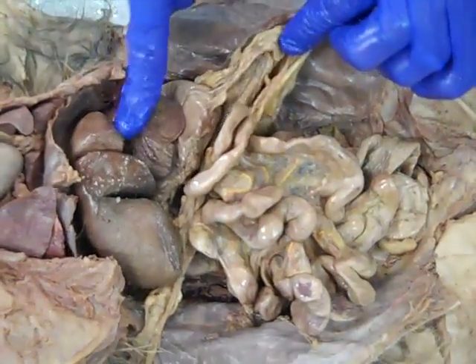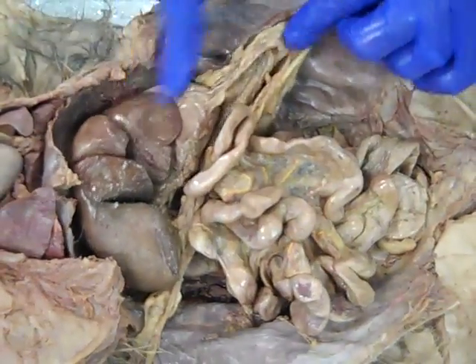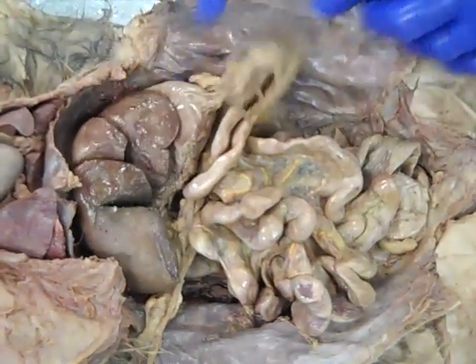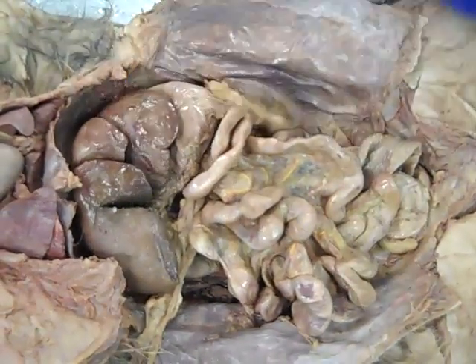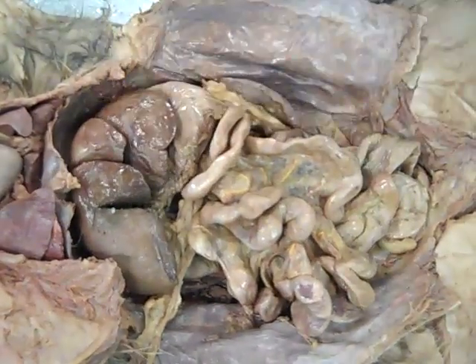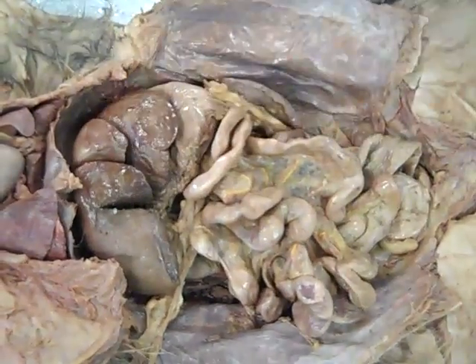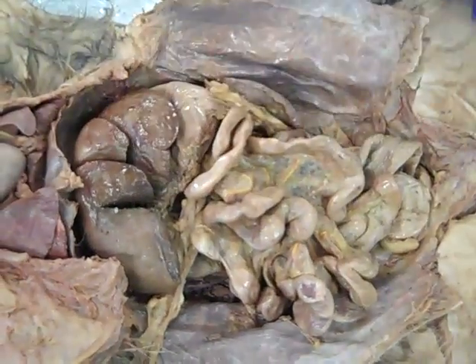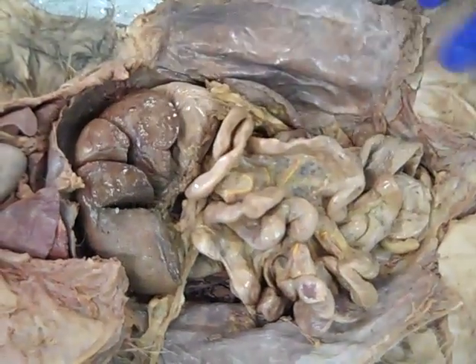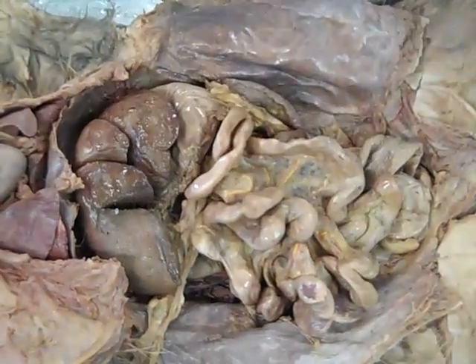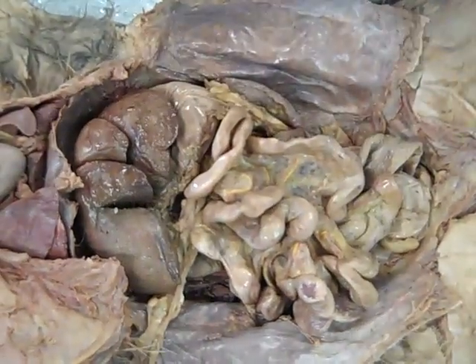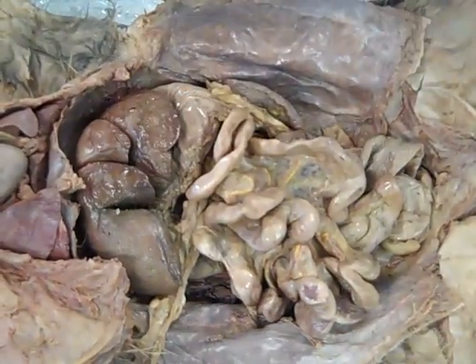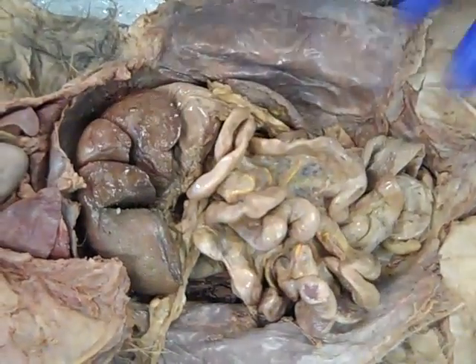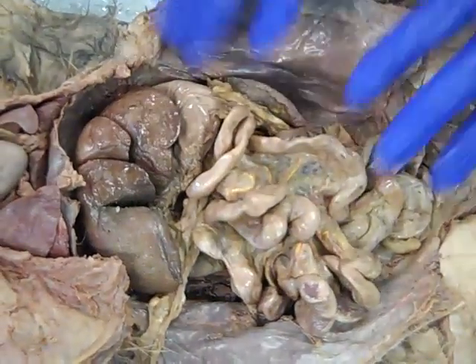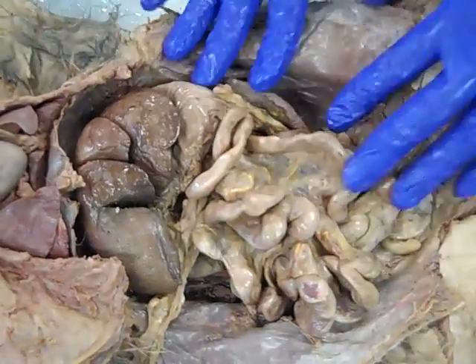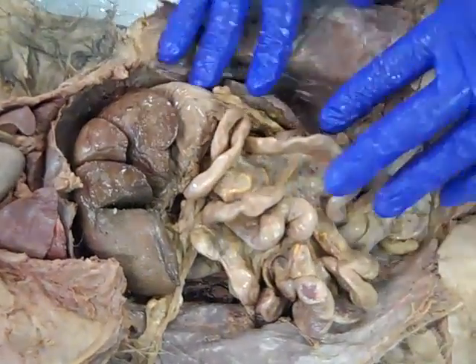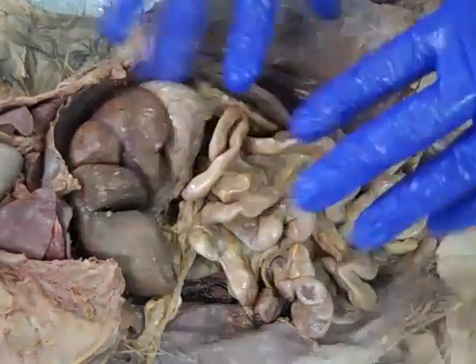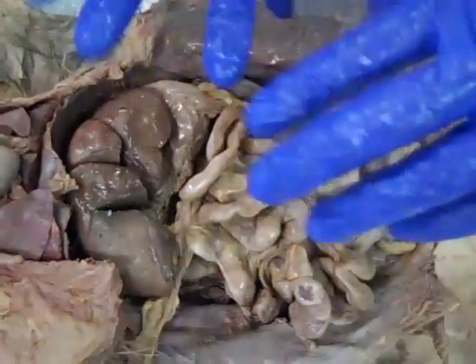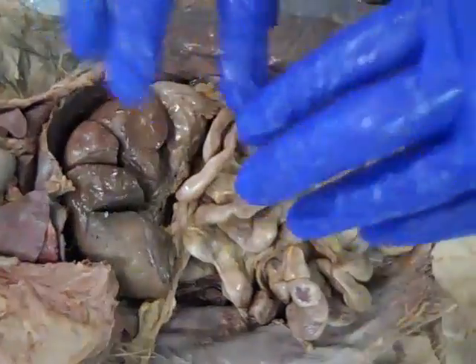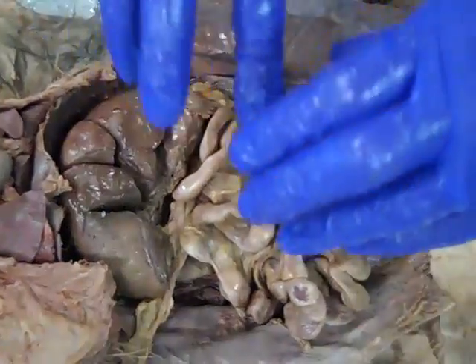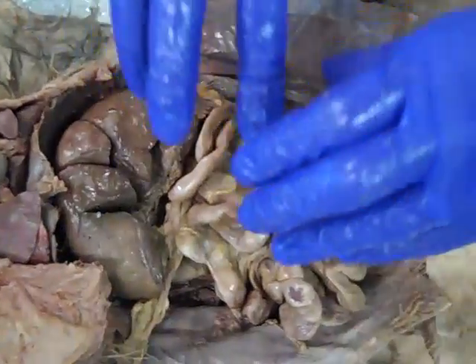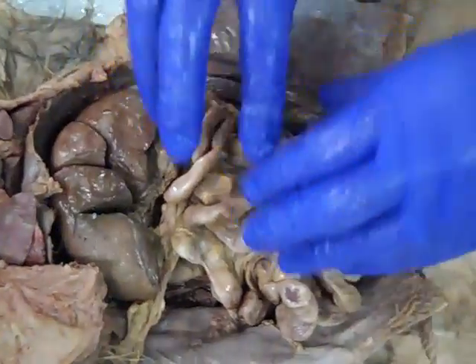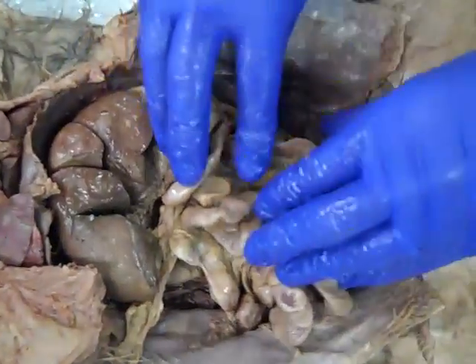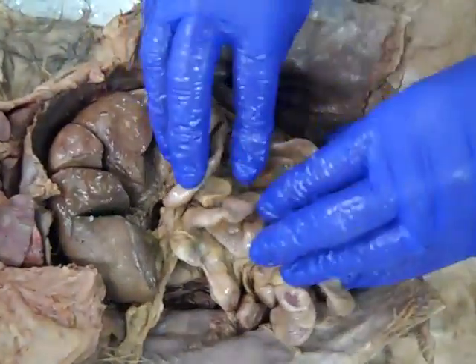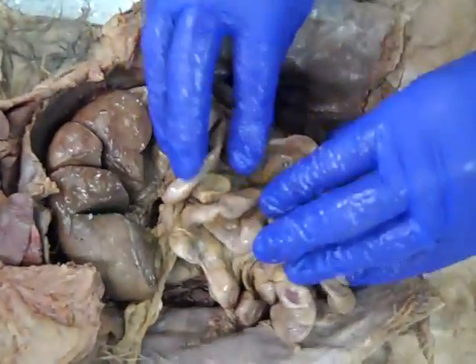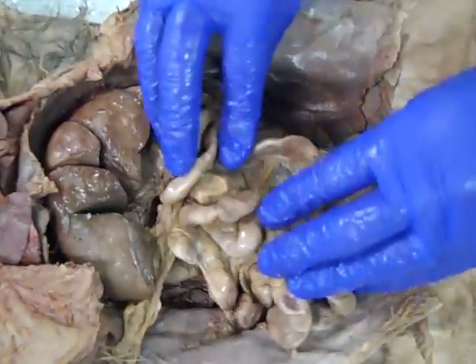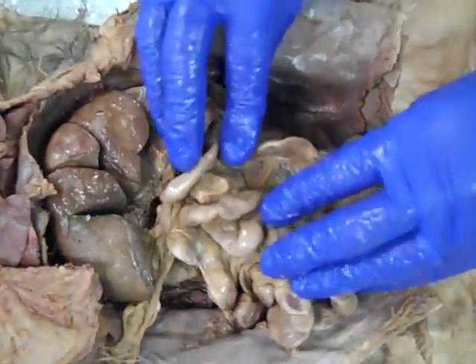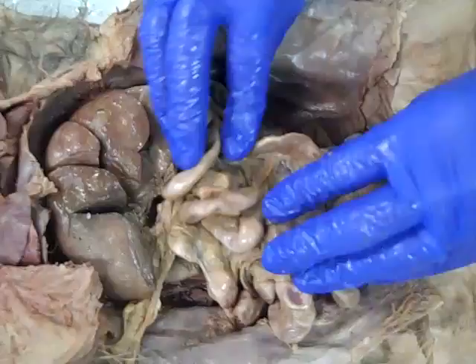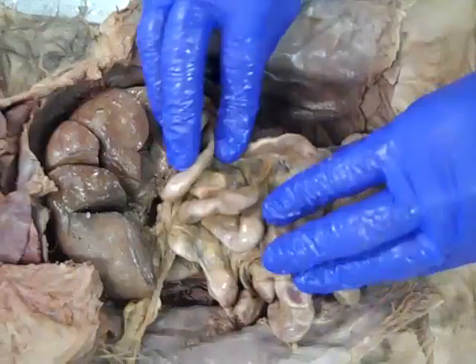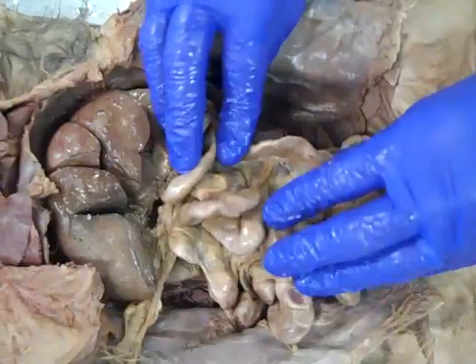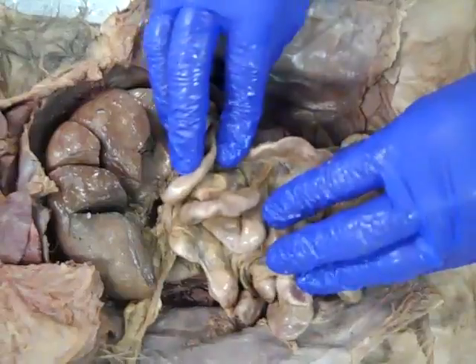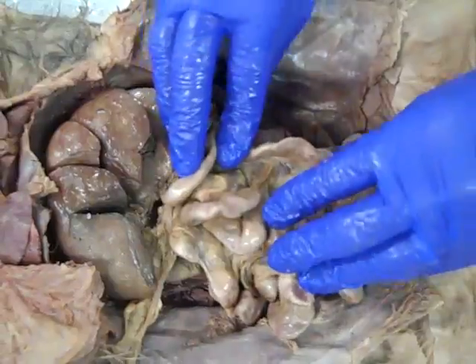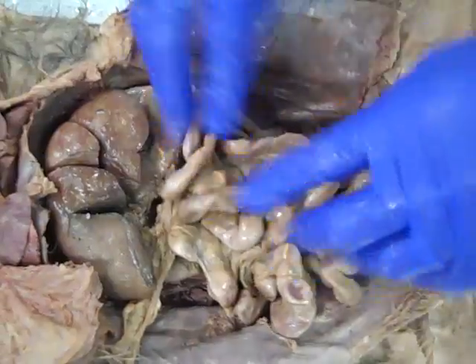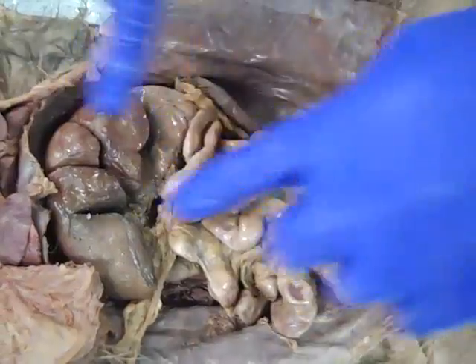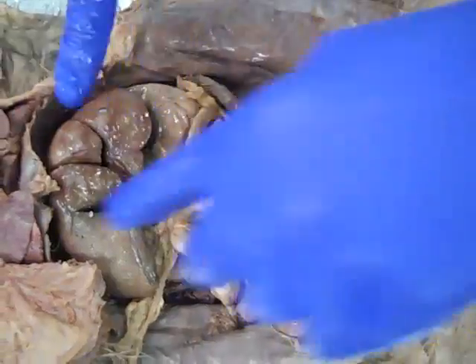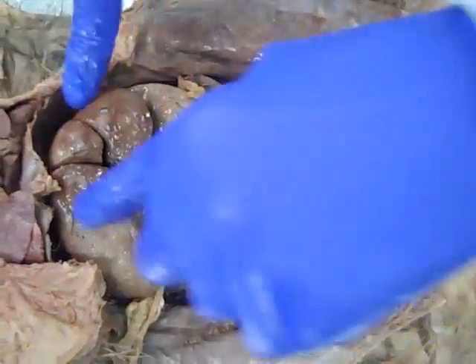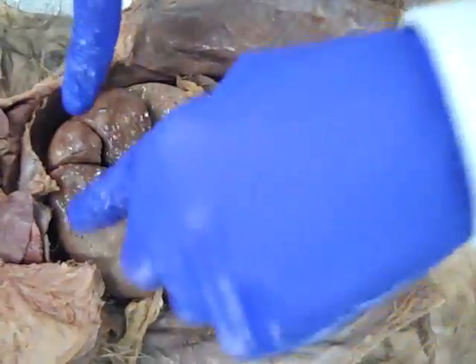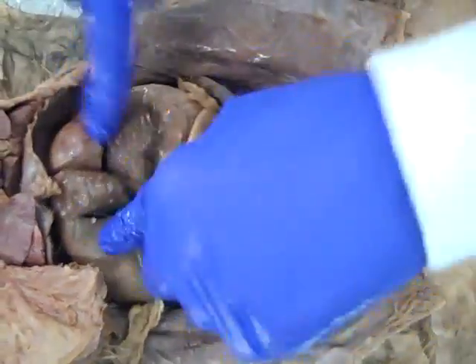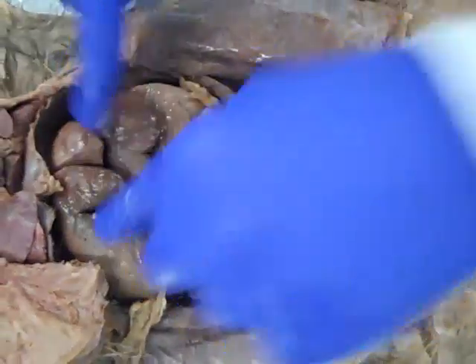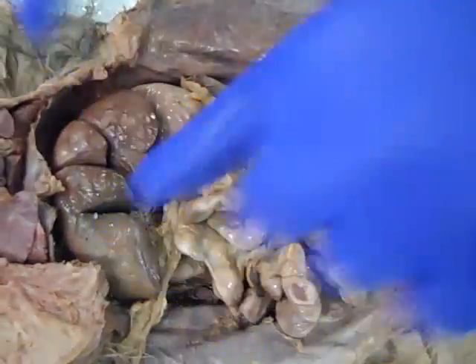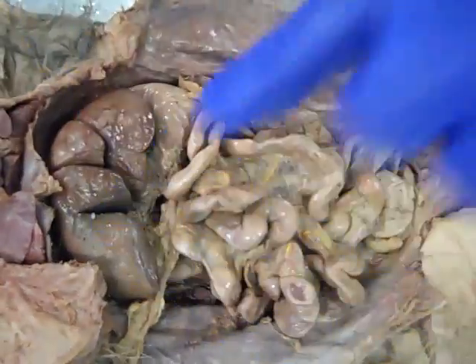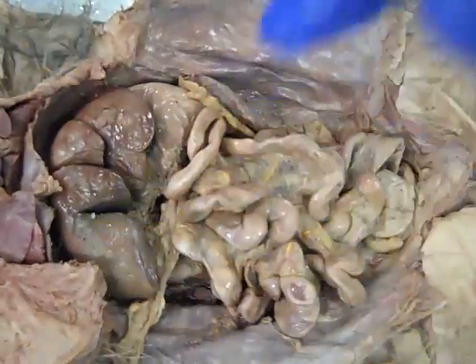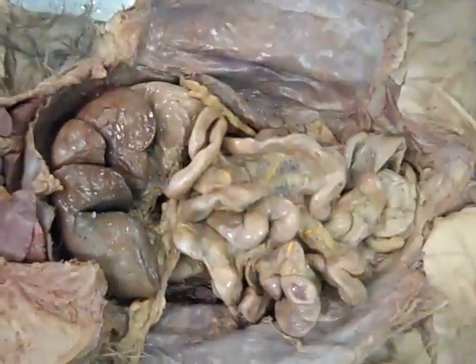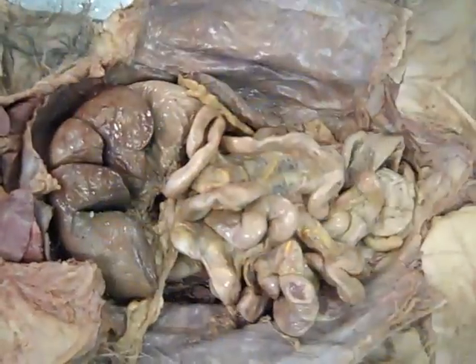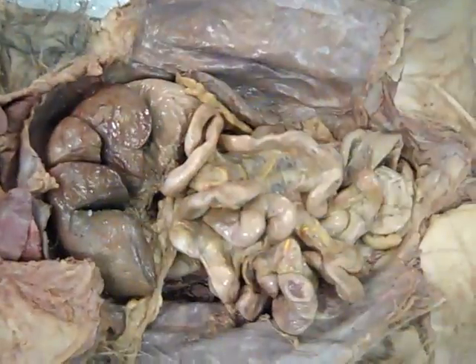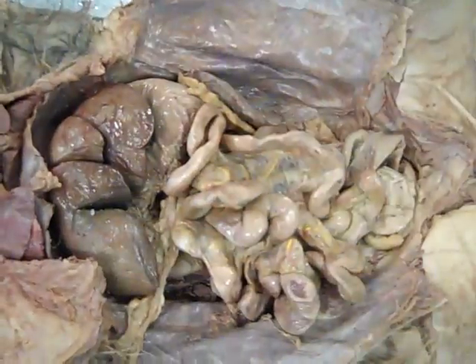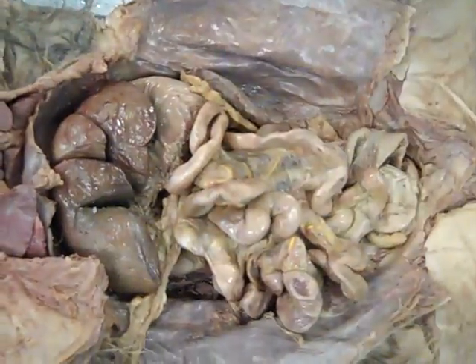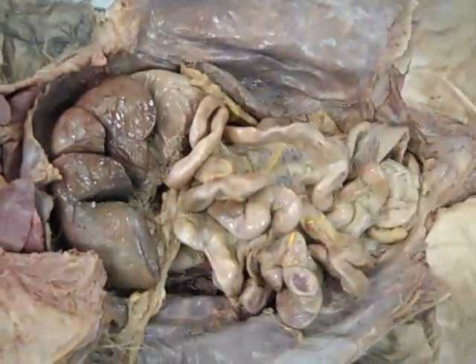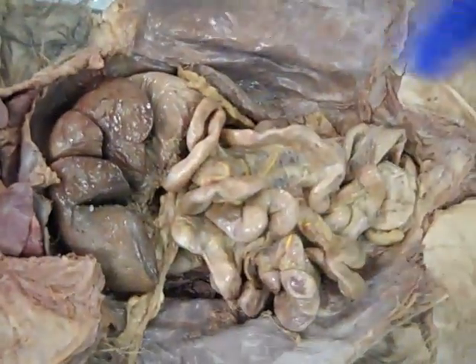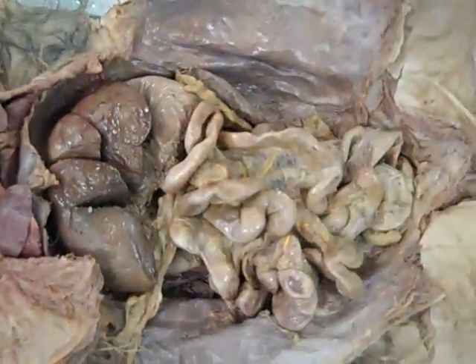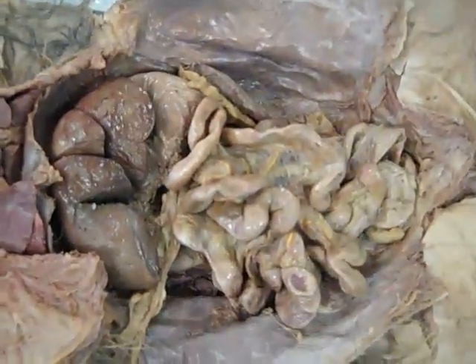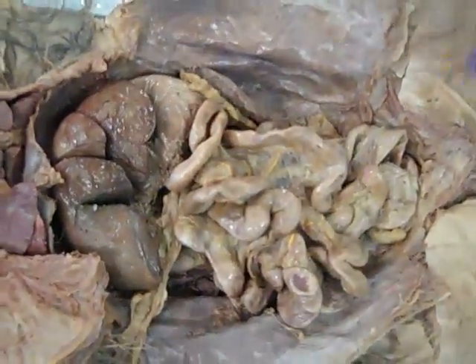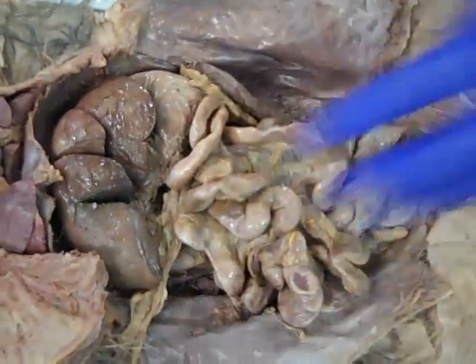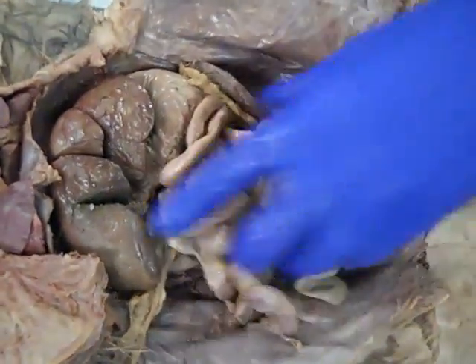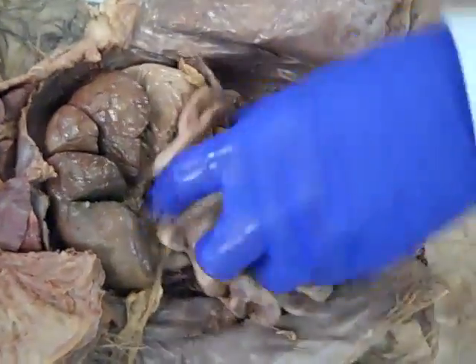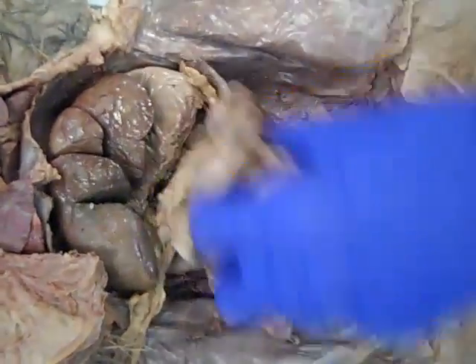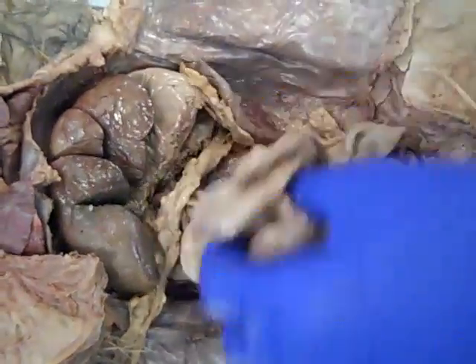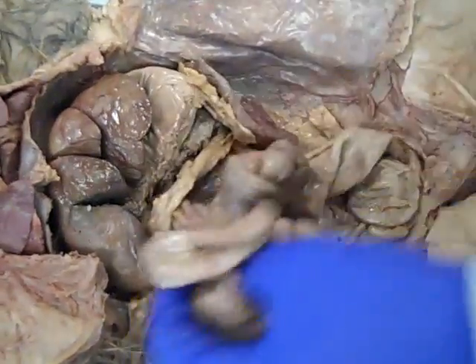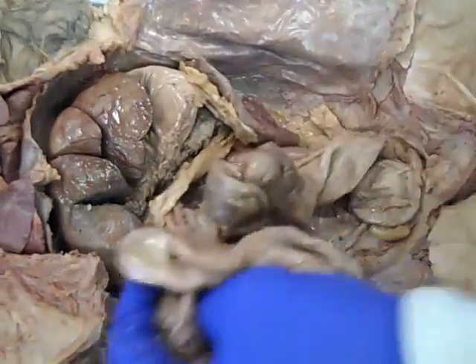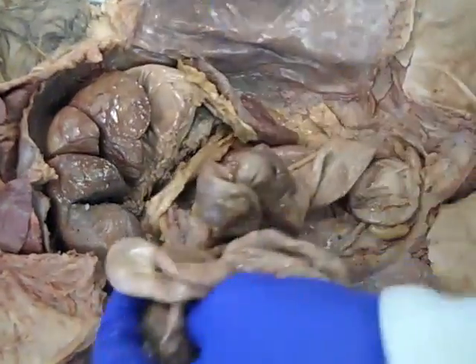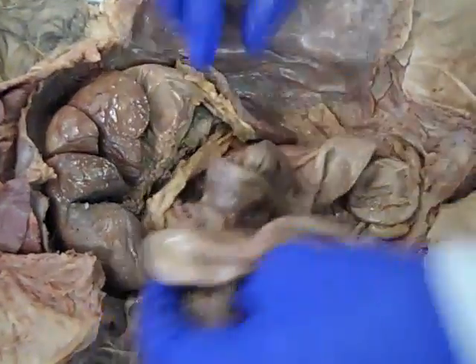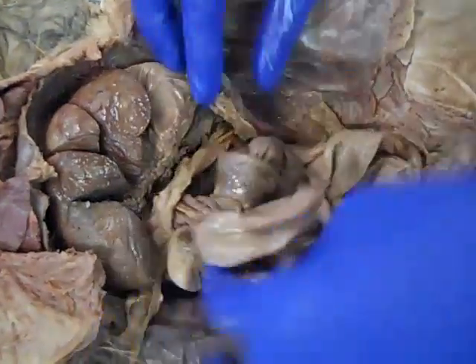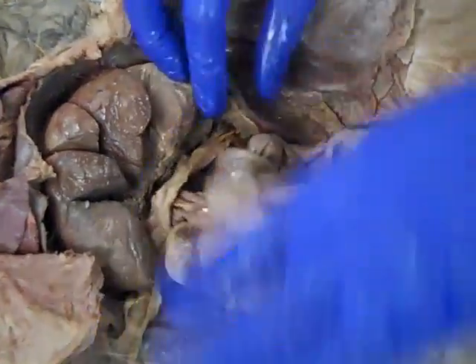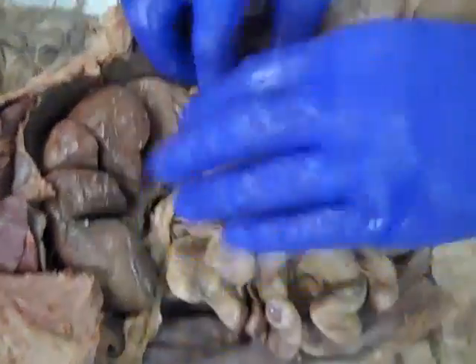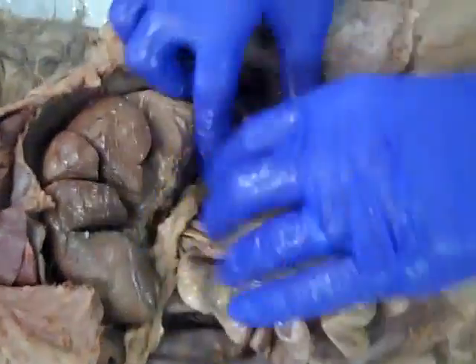So we've got to see how blood vessels are going to go from these organs to the liver. And that's what we're going to do.